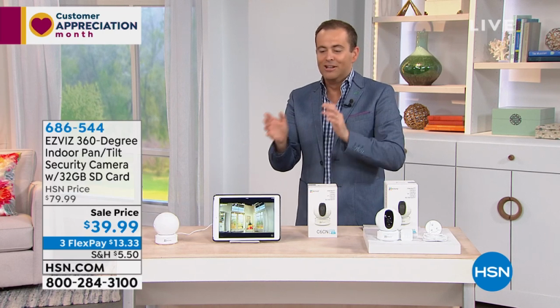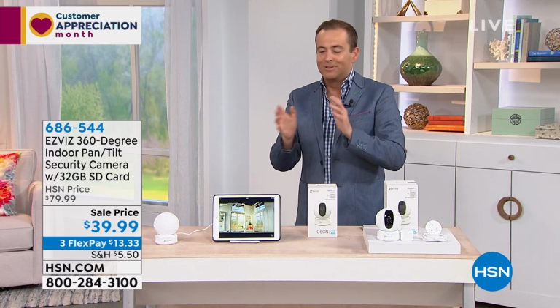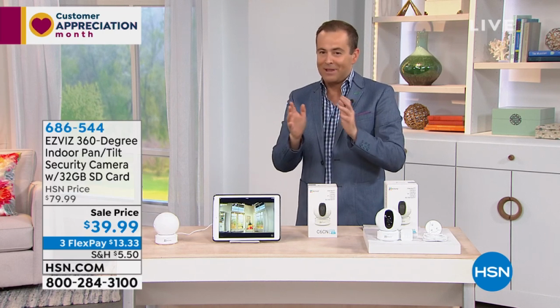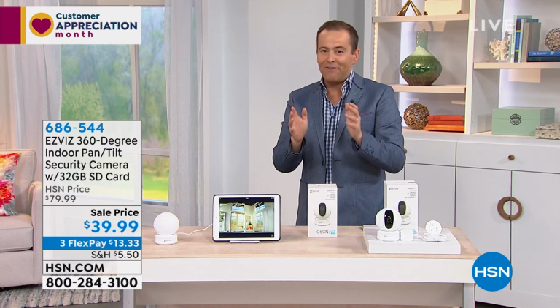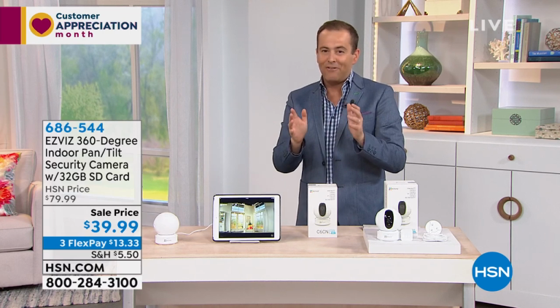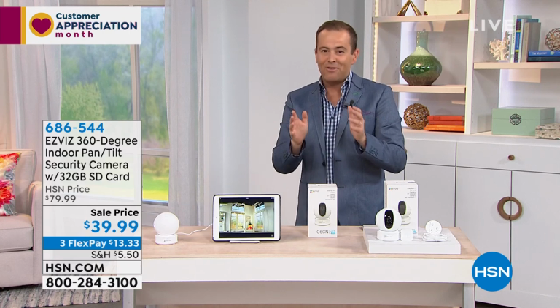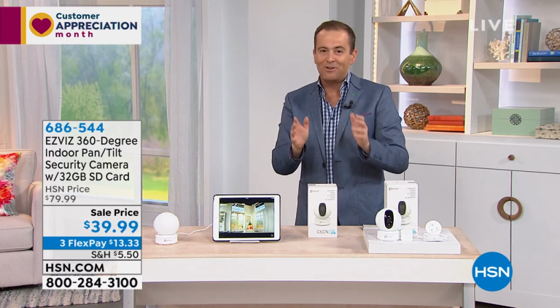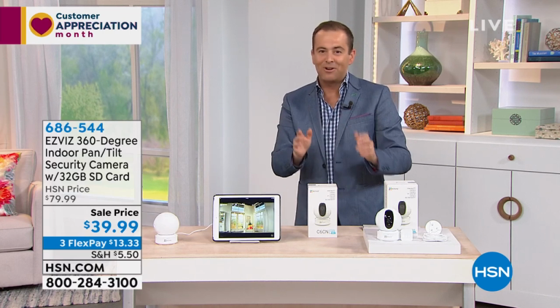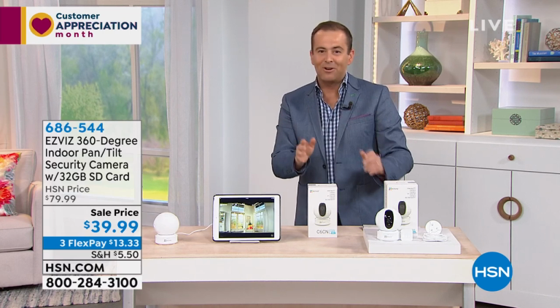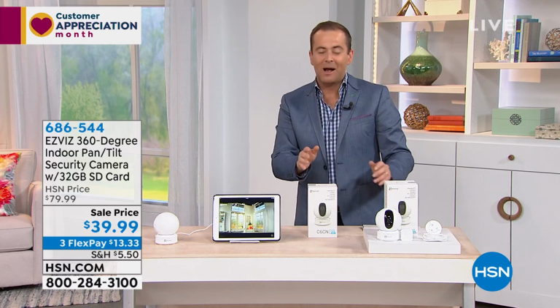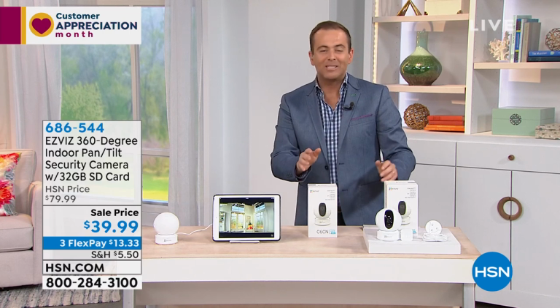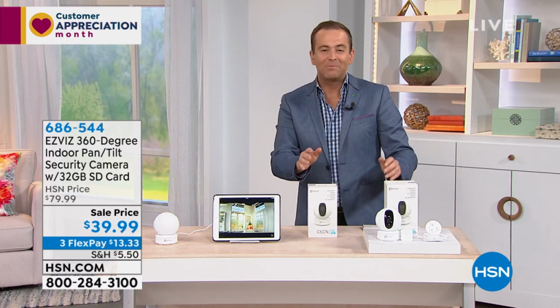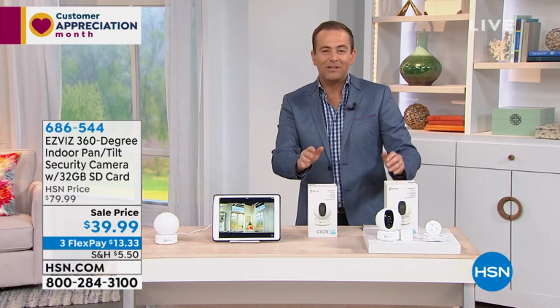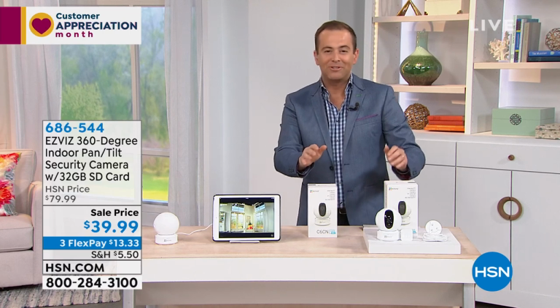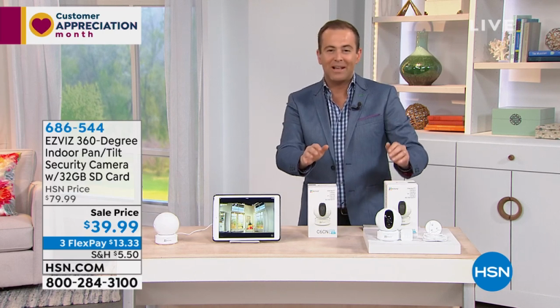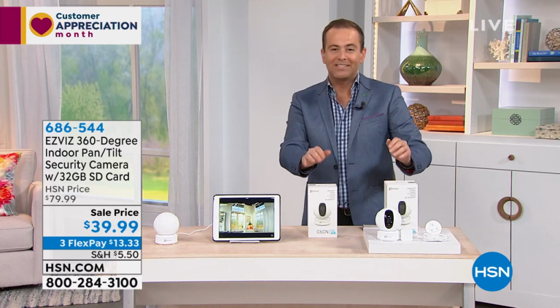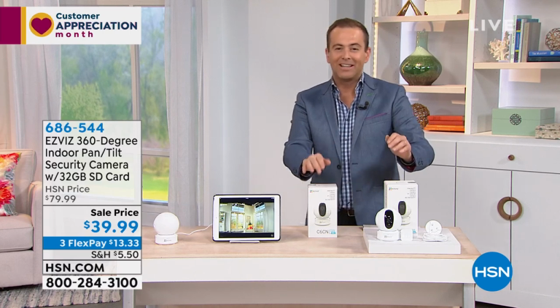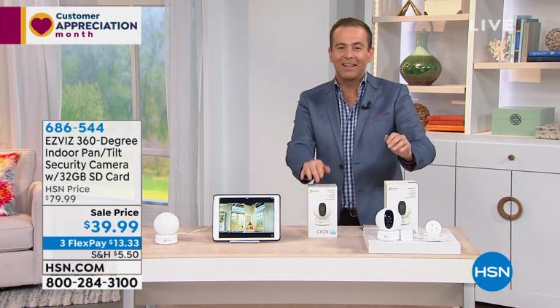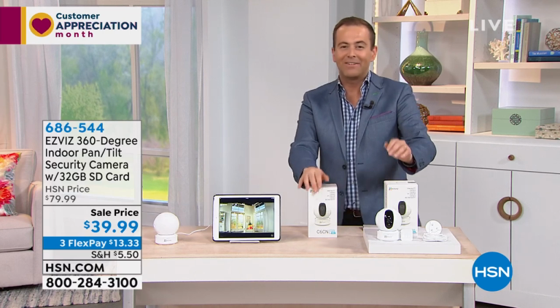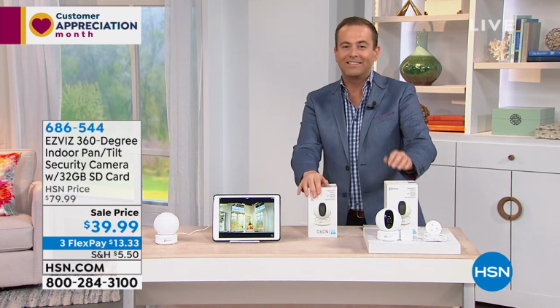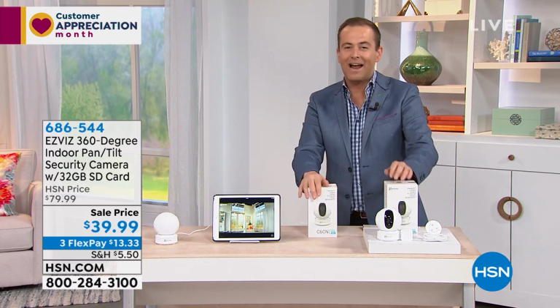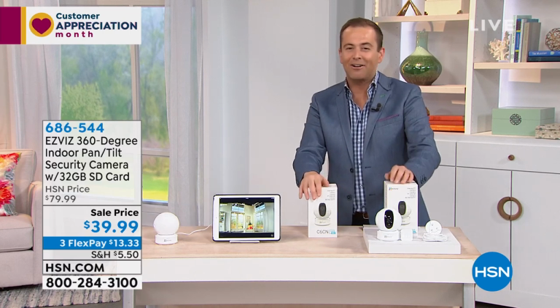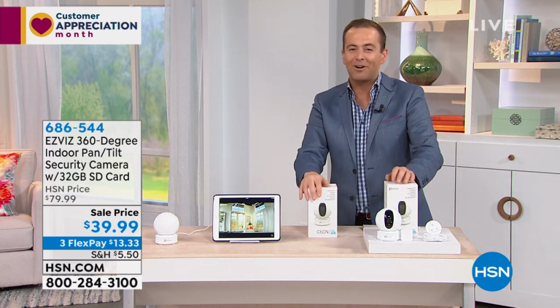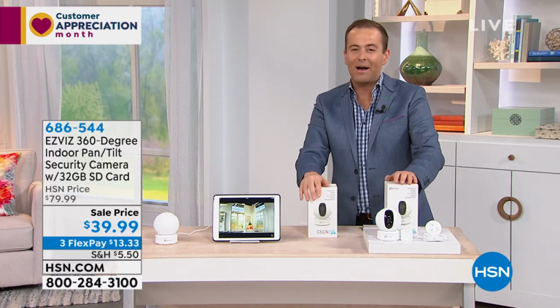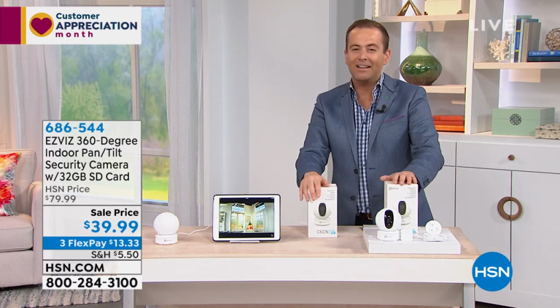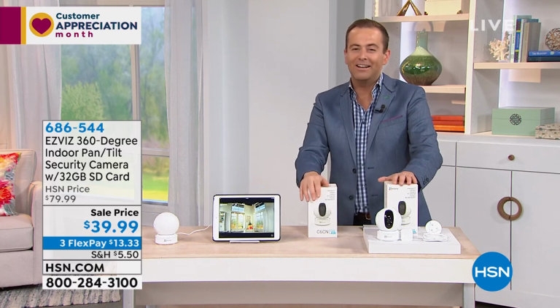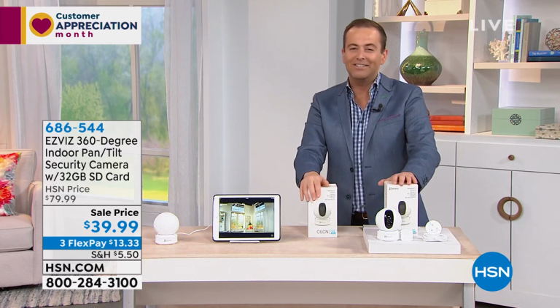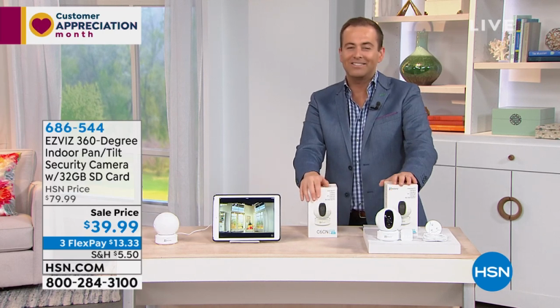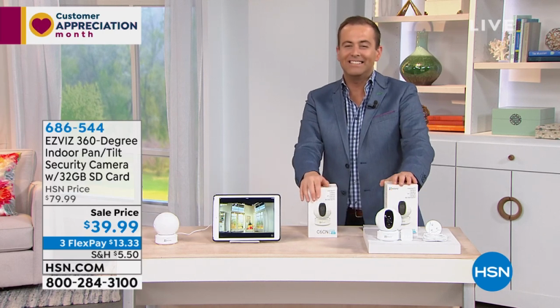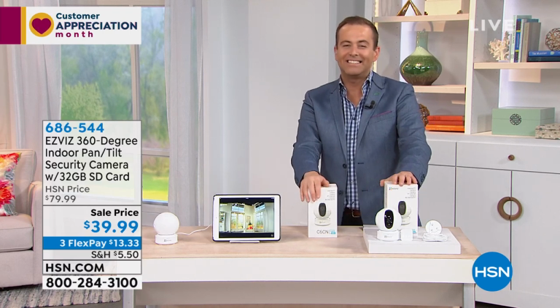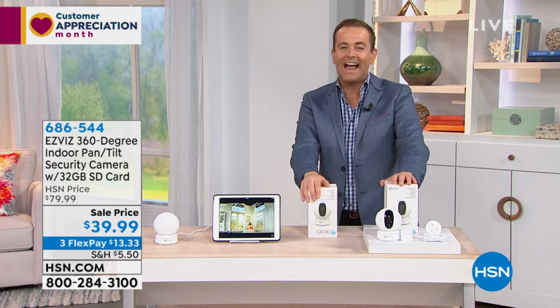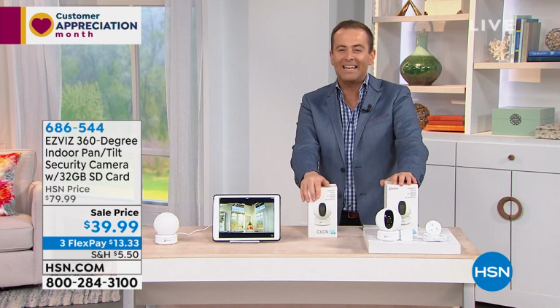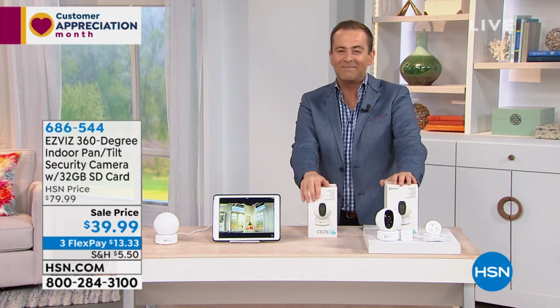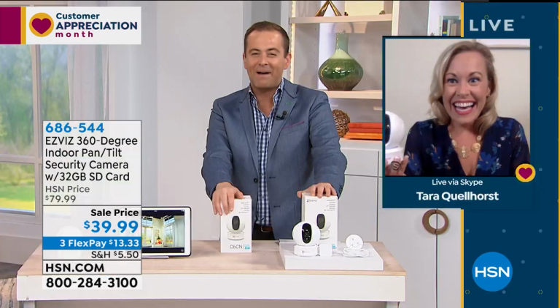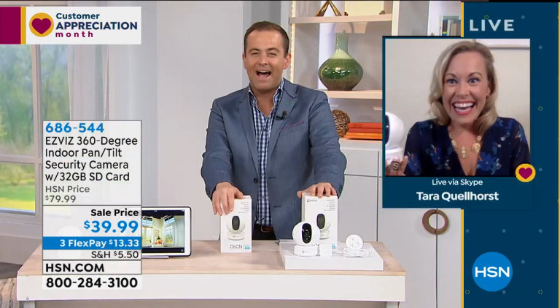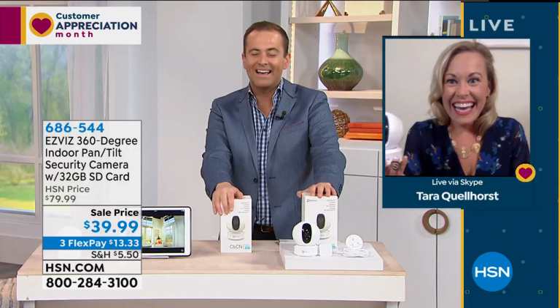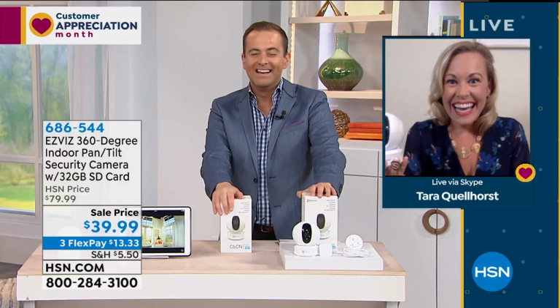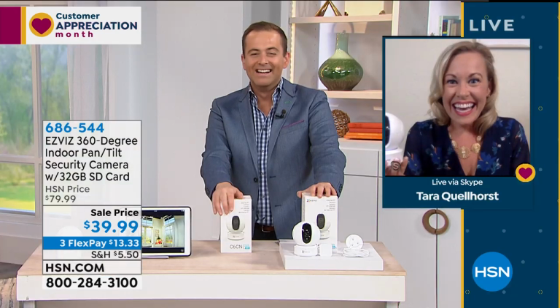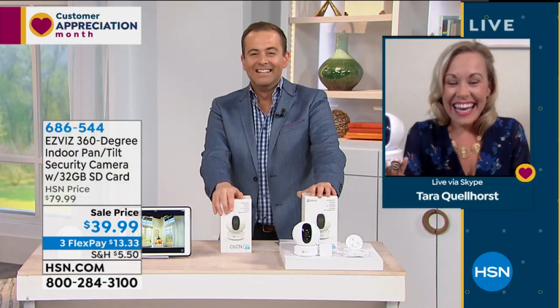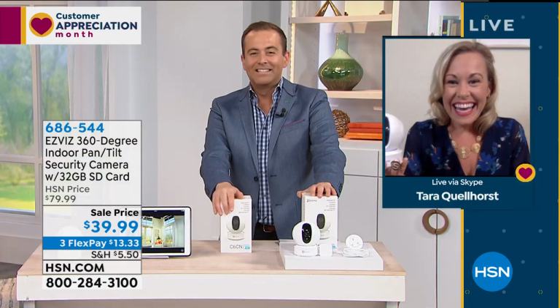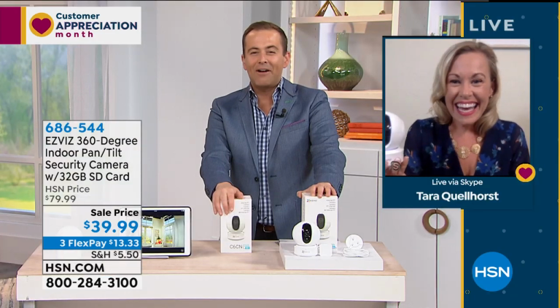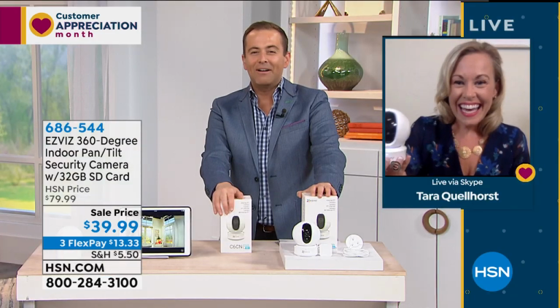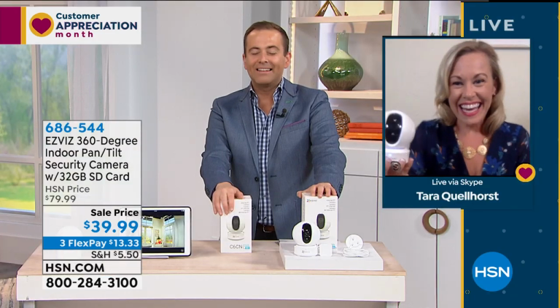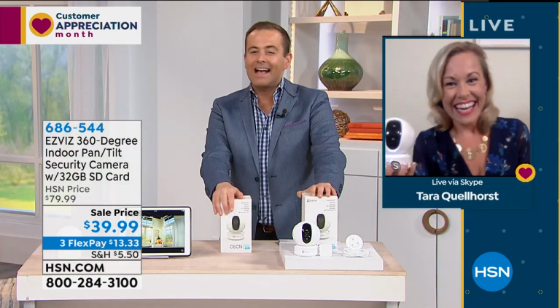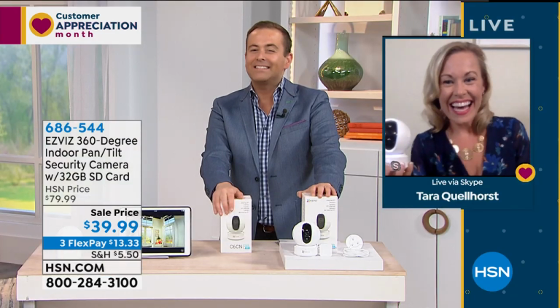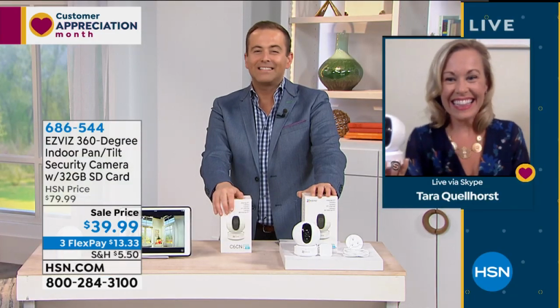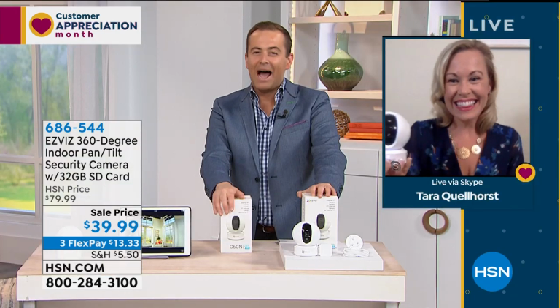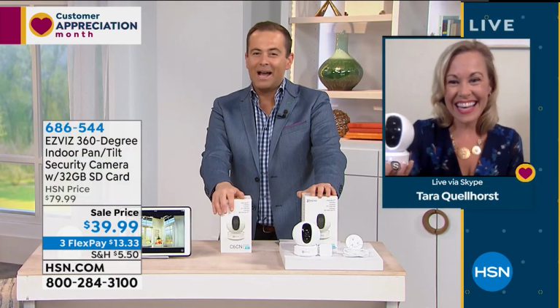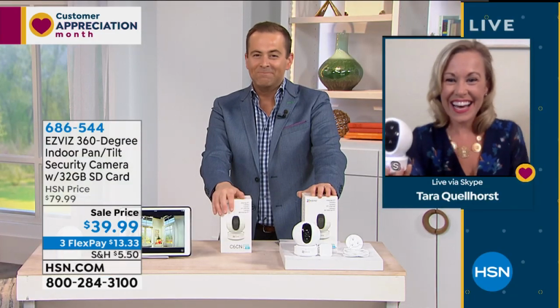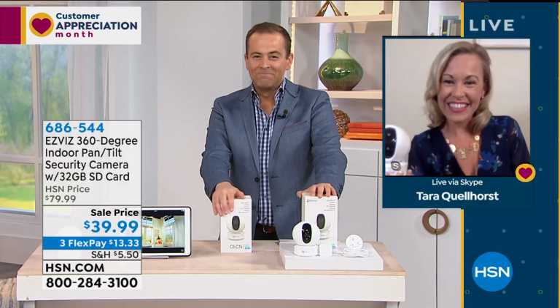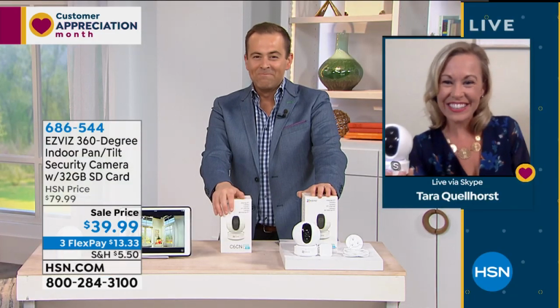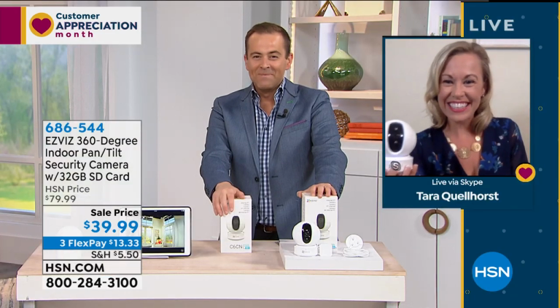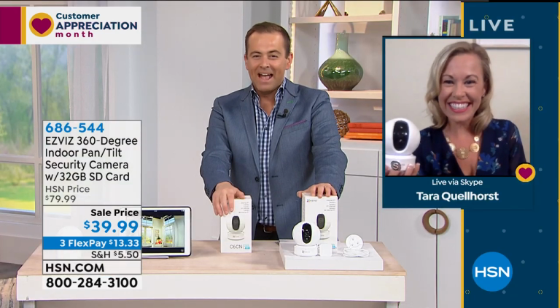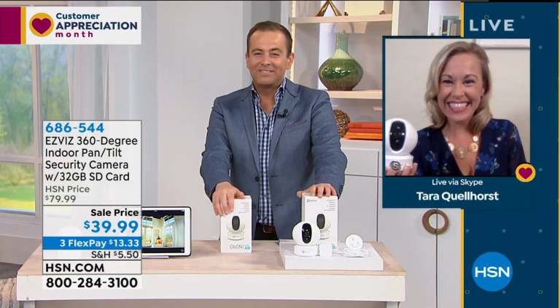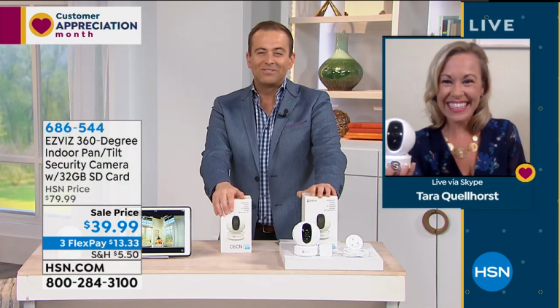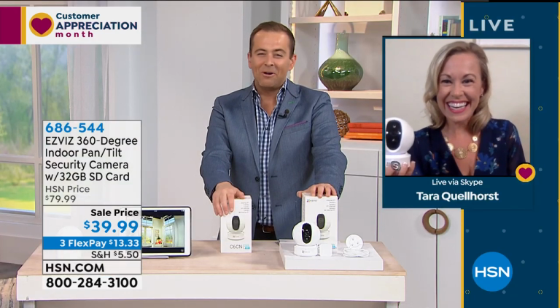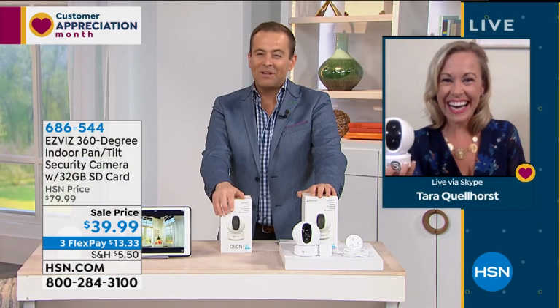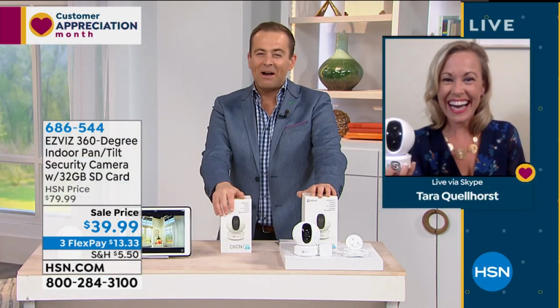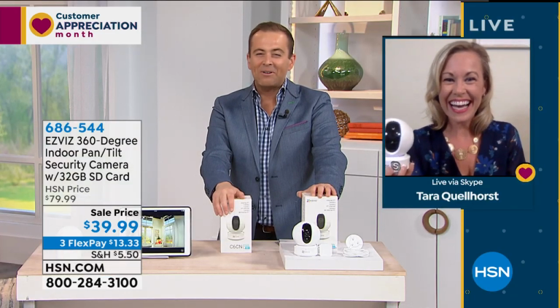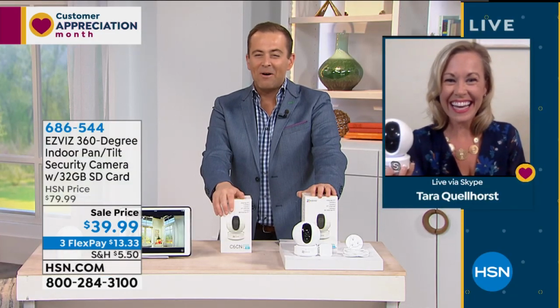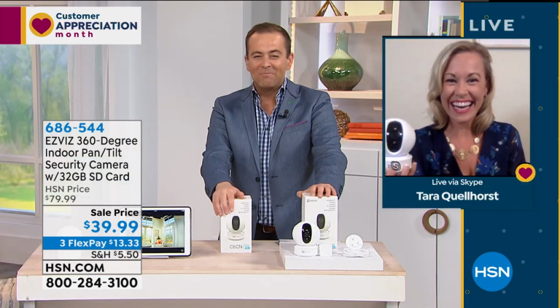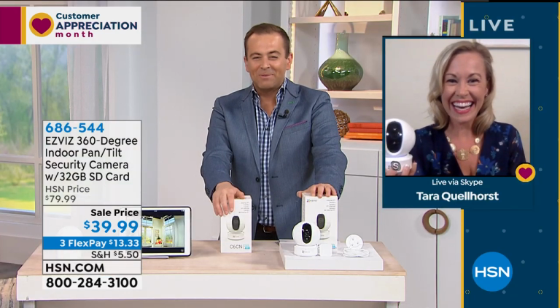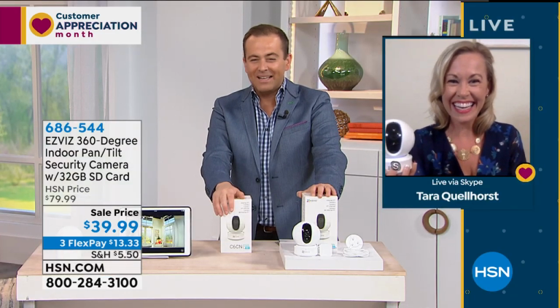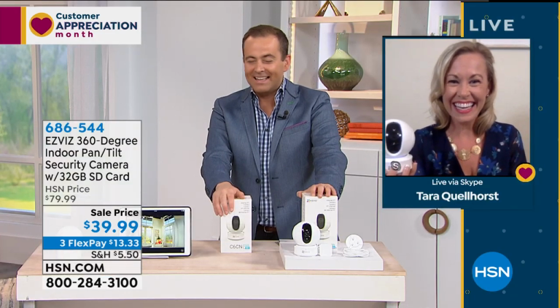Without further ado, our special guest, the lovely Tara Quellhurst, is standing by. Tara, last time it sold out completely.